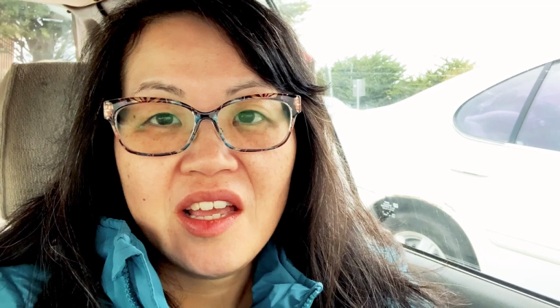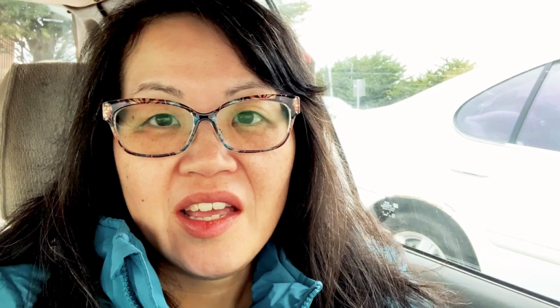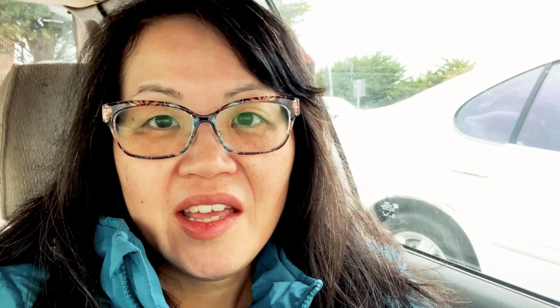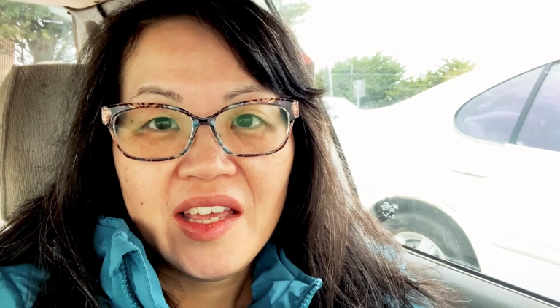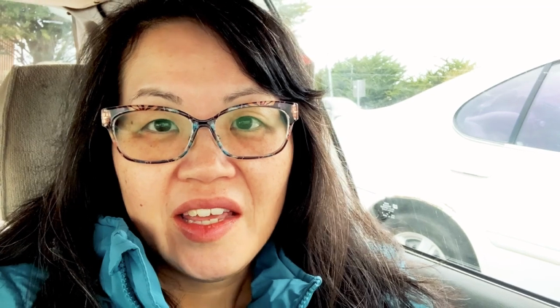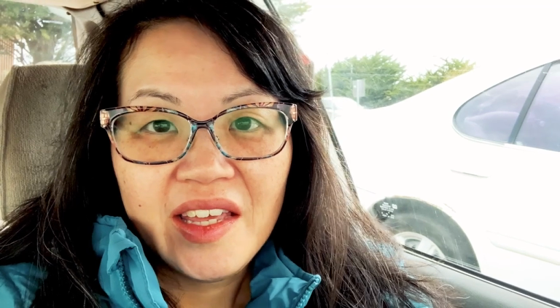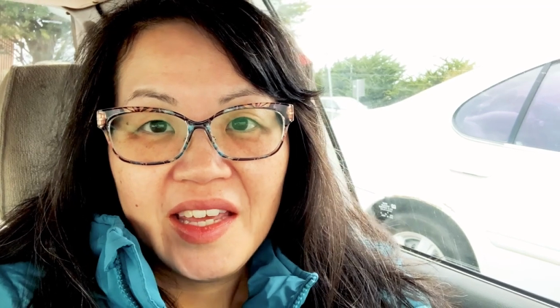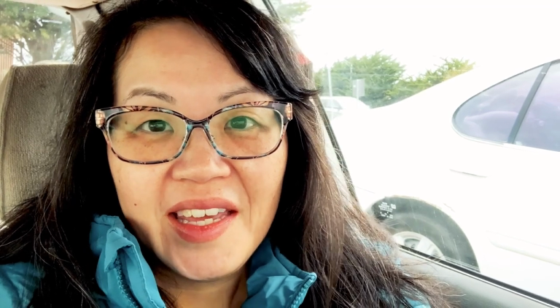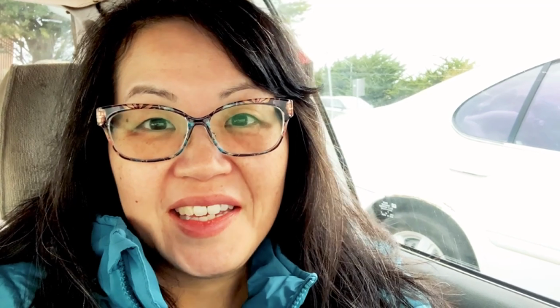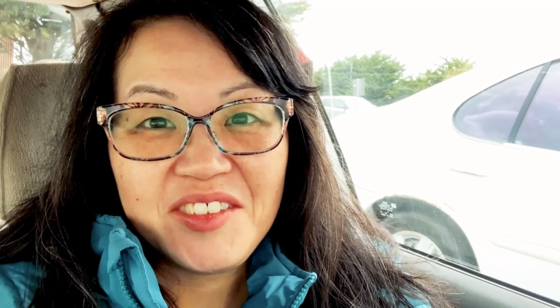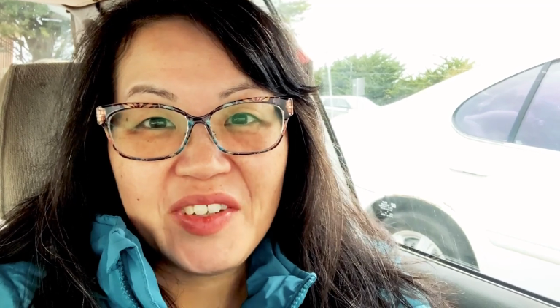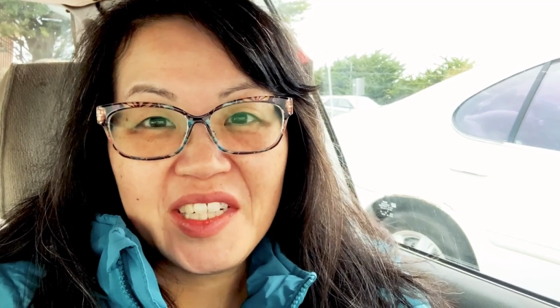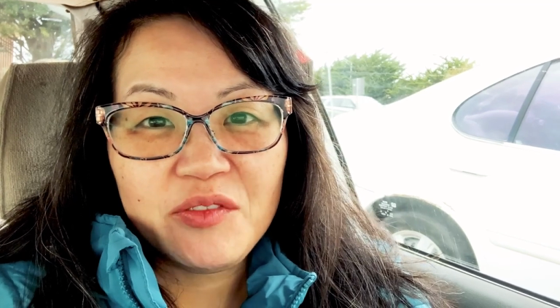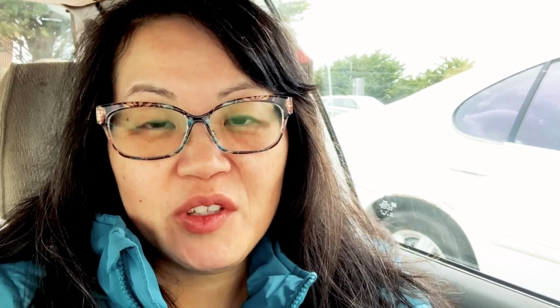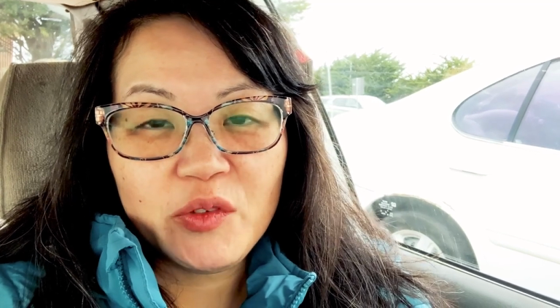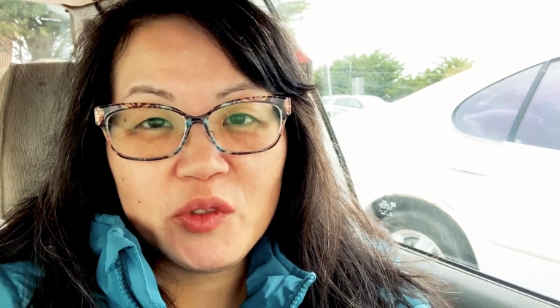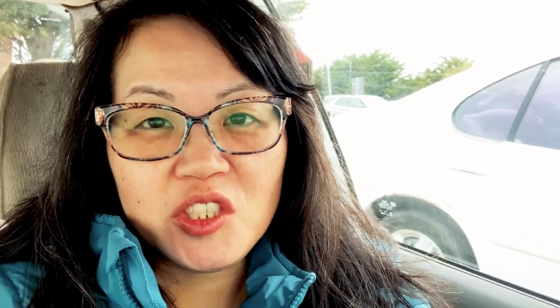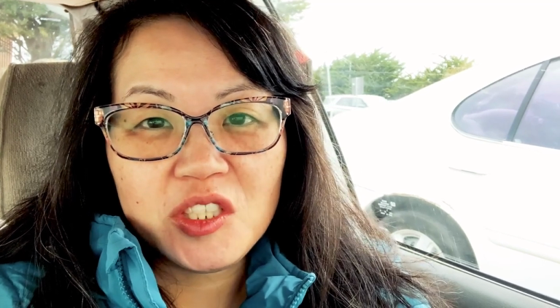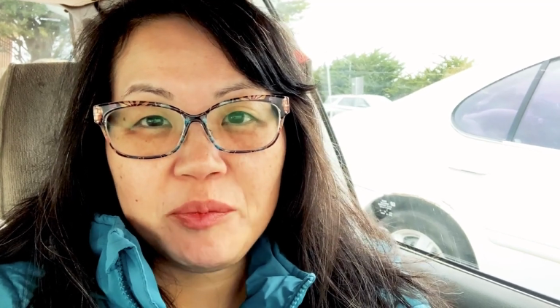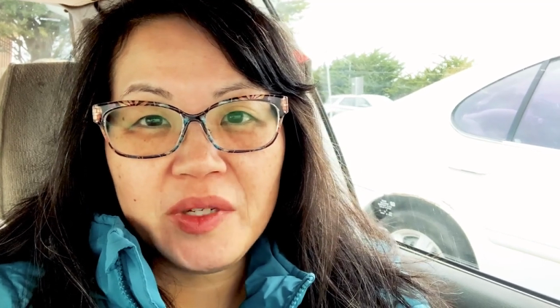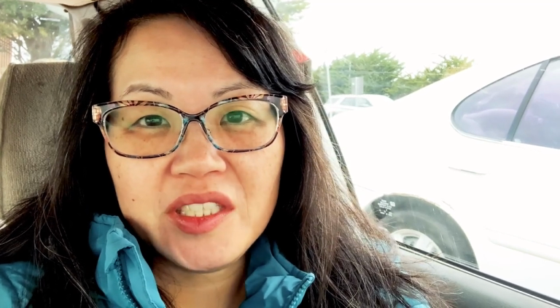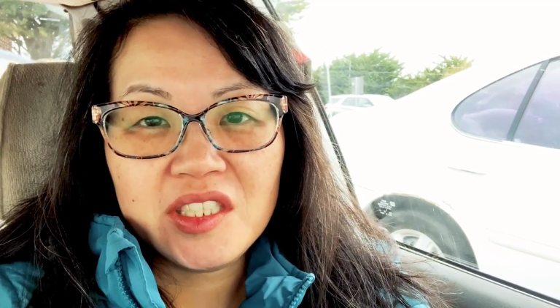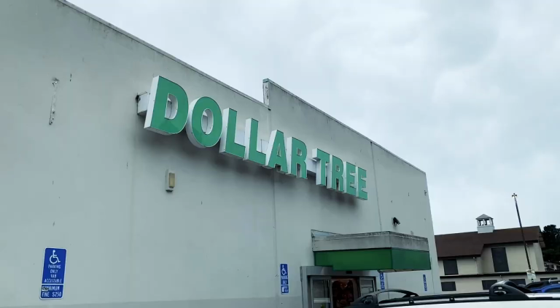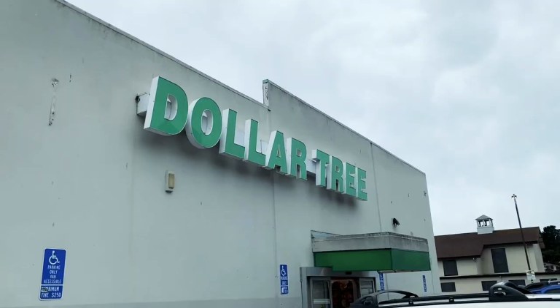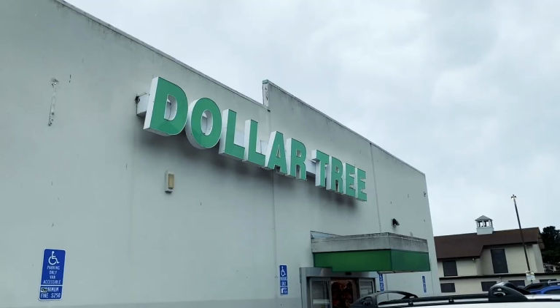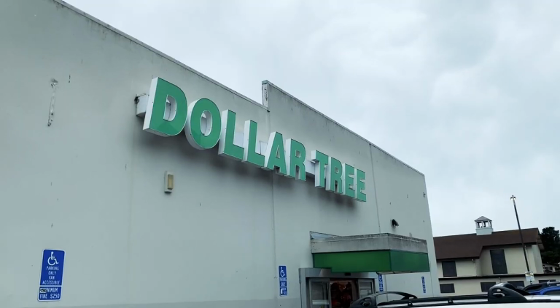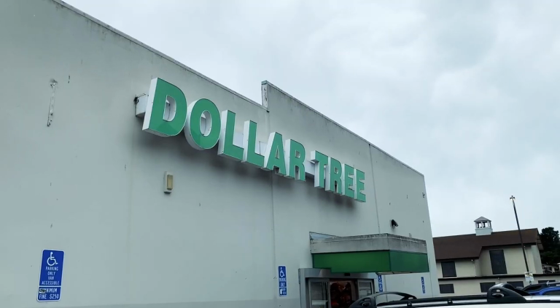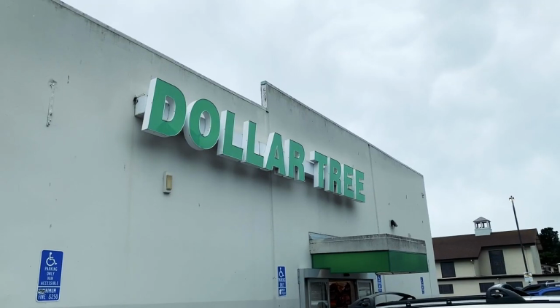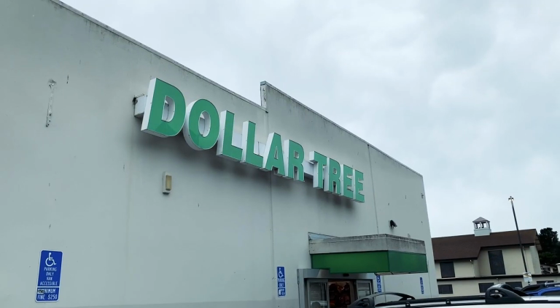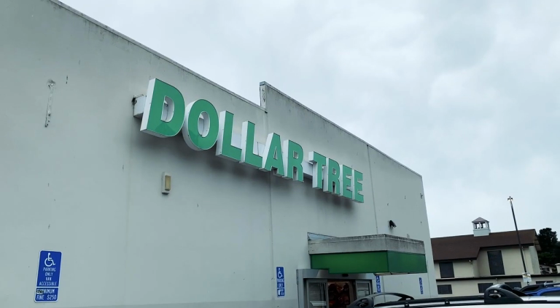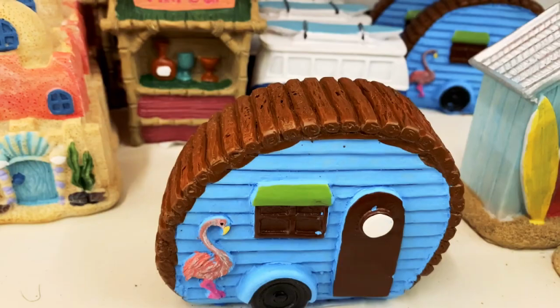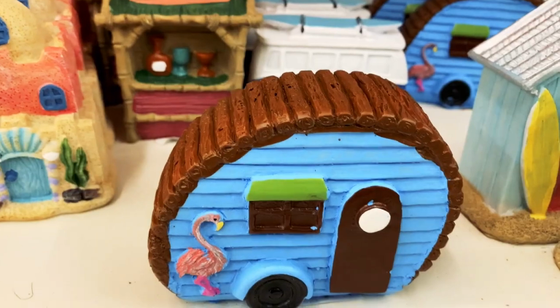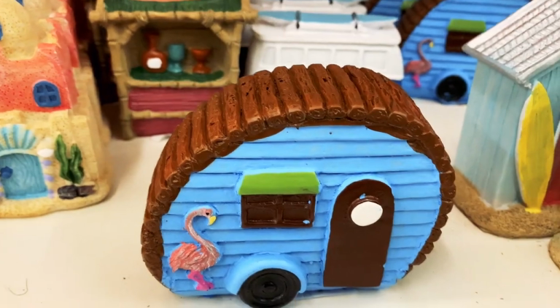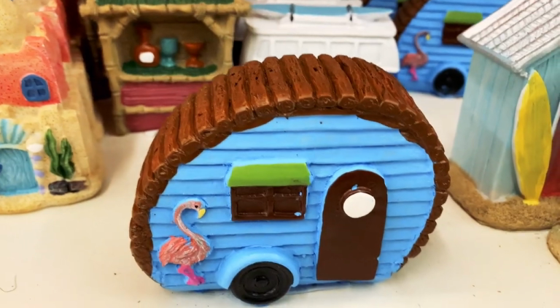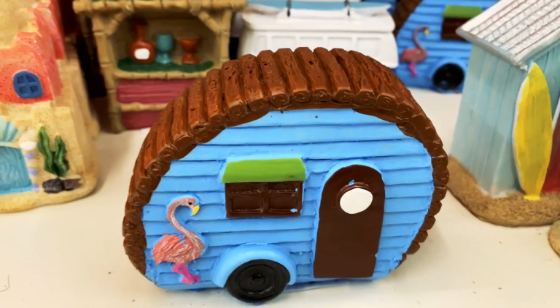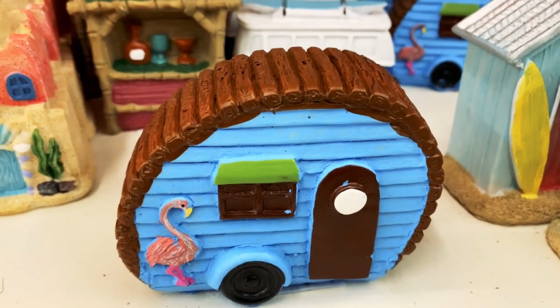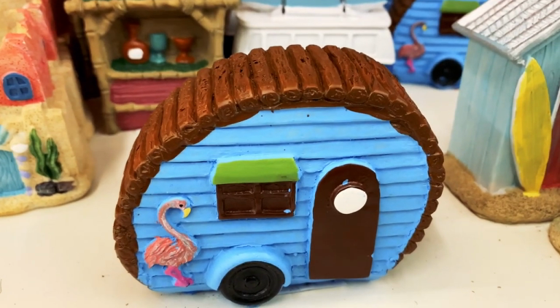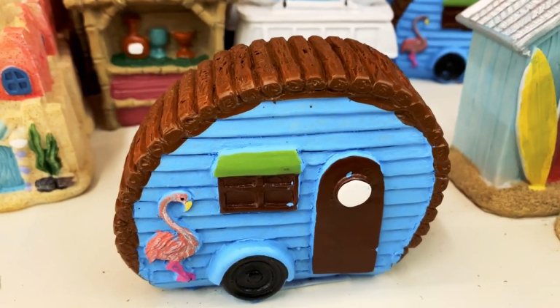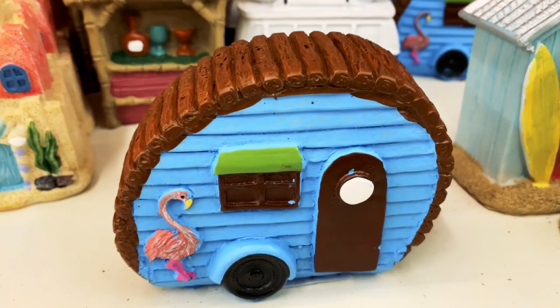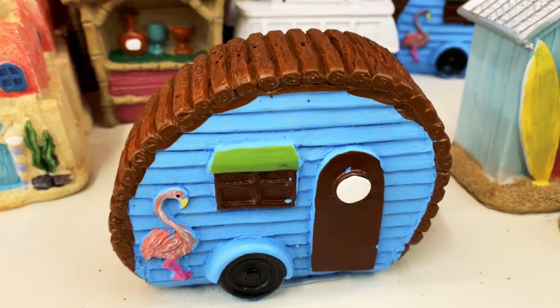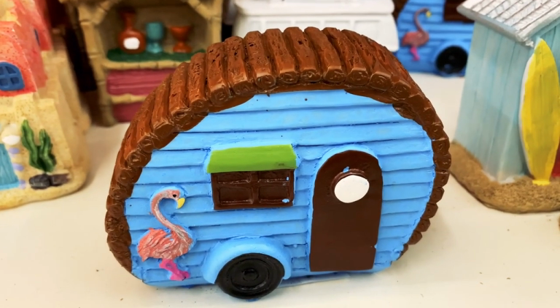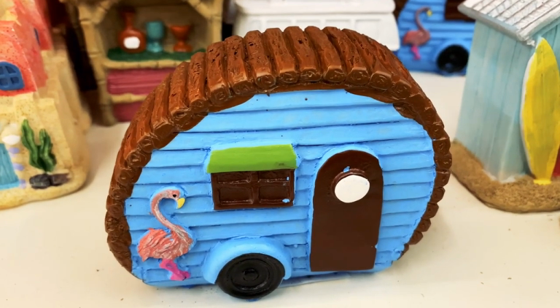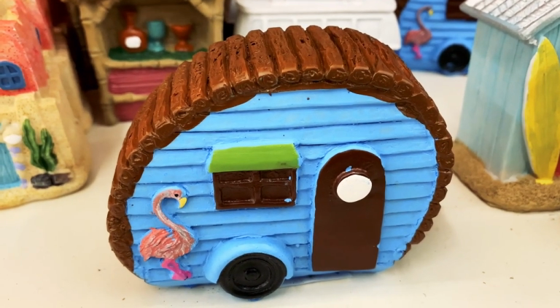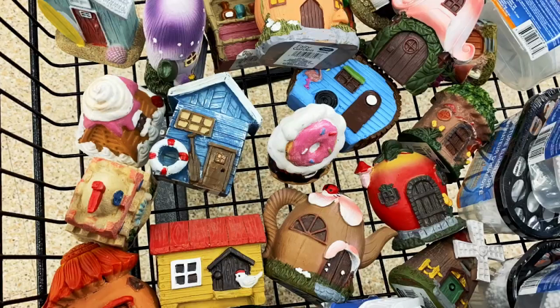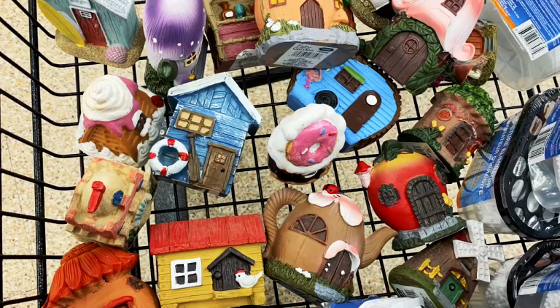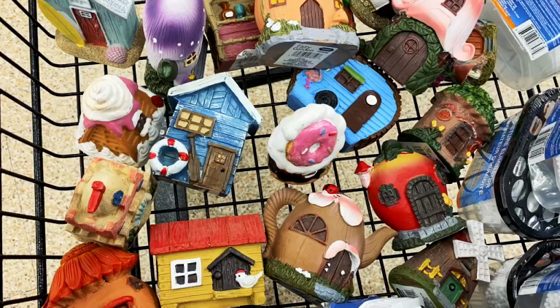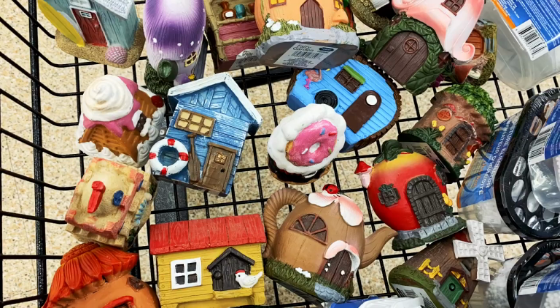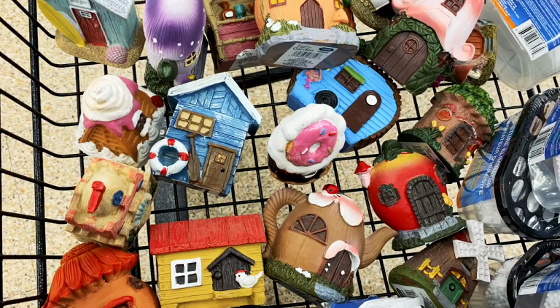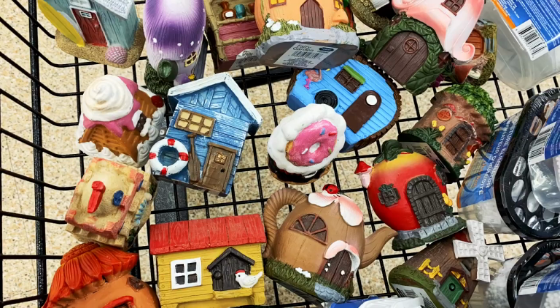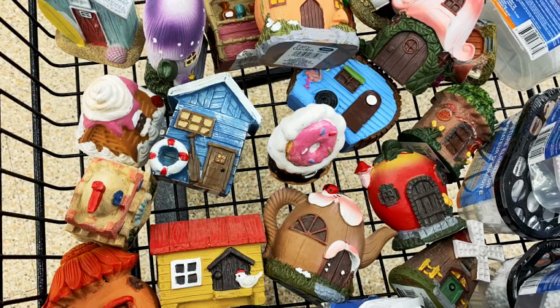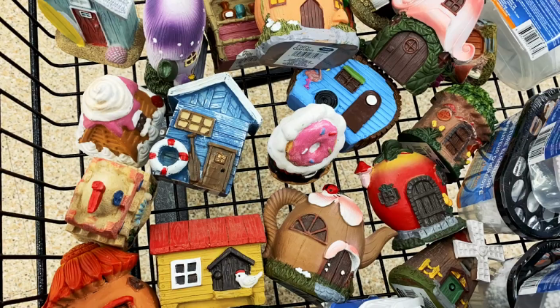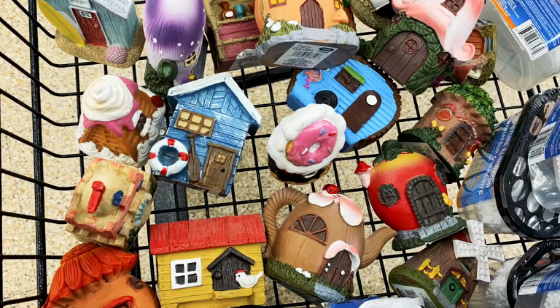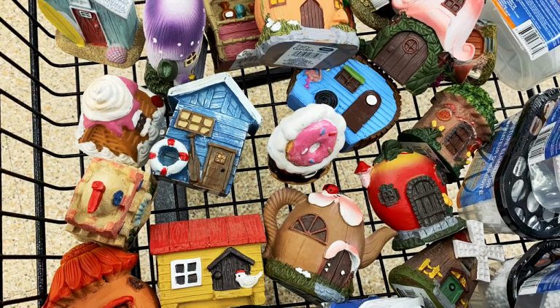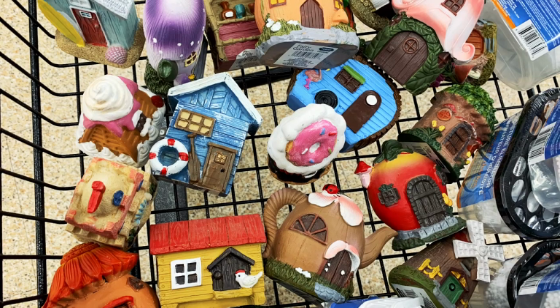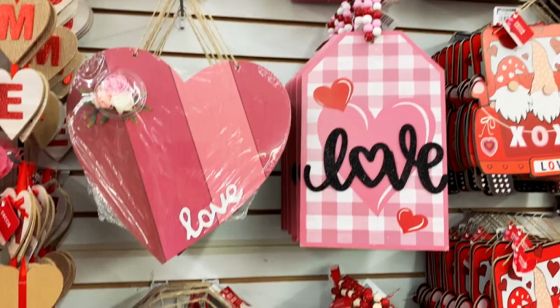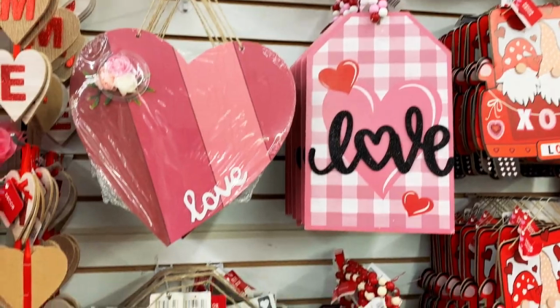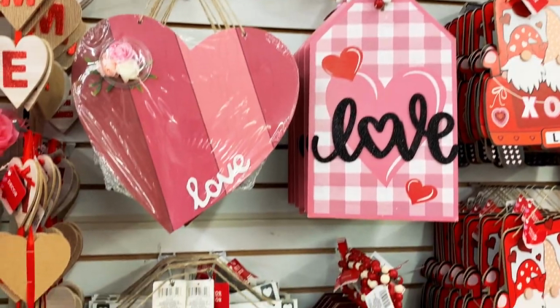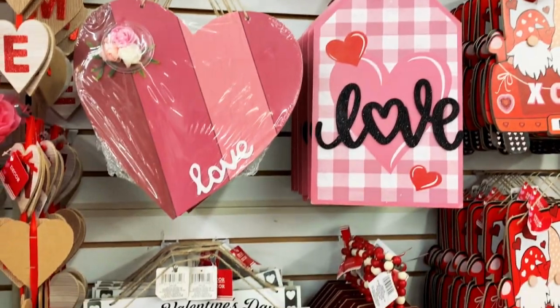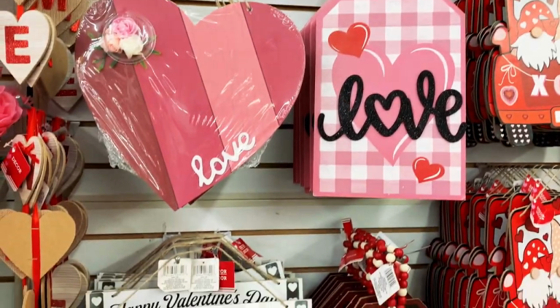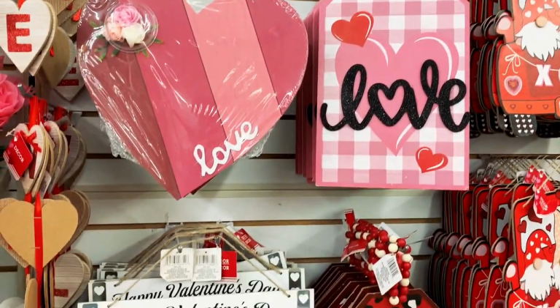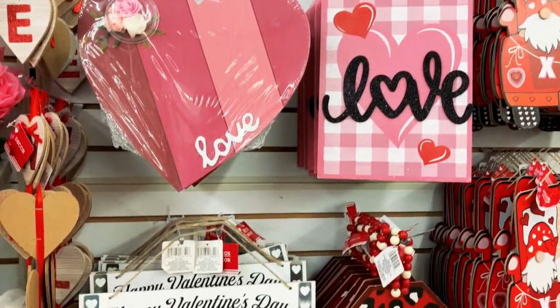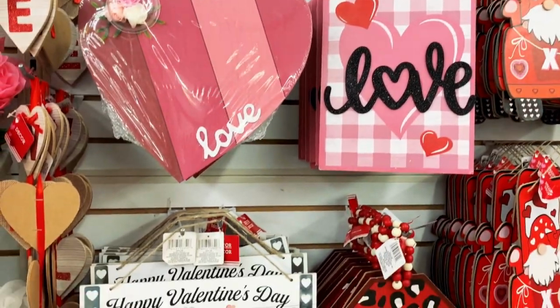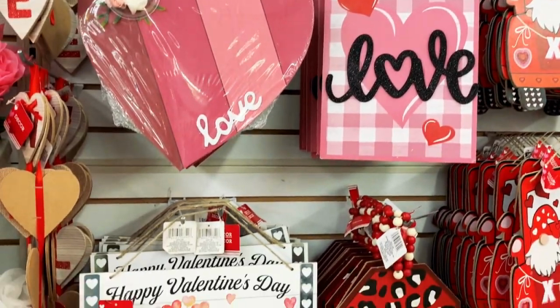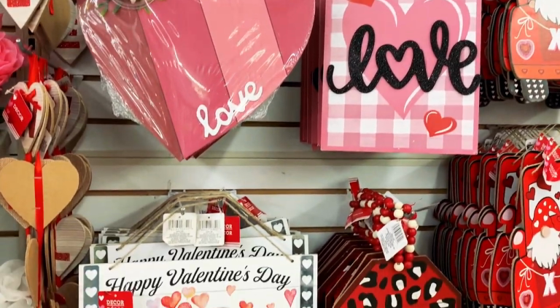Hey, it's Fanny of Living Richly on a Budget. I'm at Dollar Tree checking out what they have in January. Let's get started.